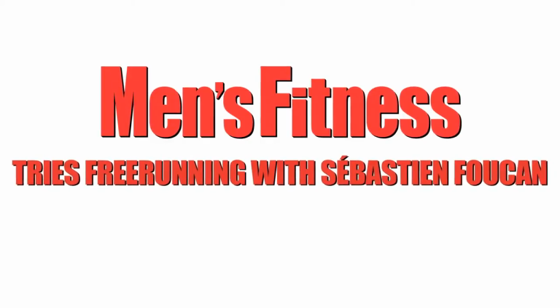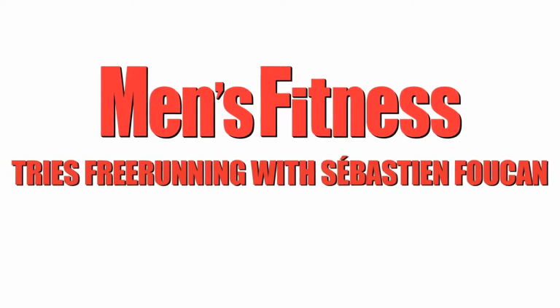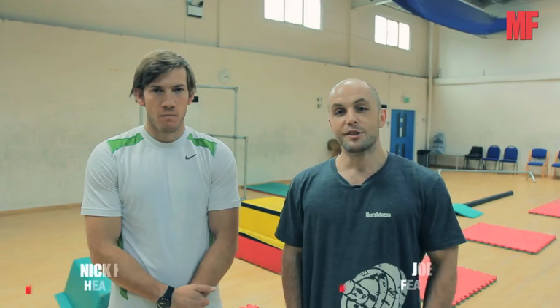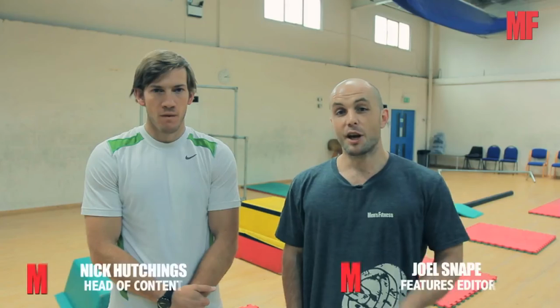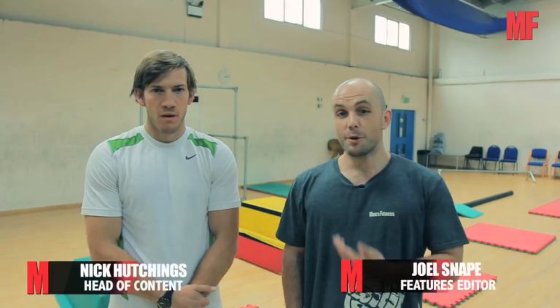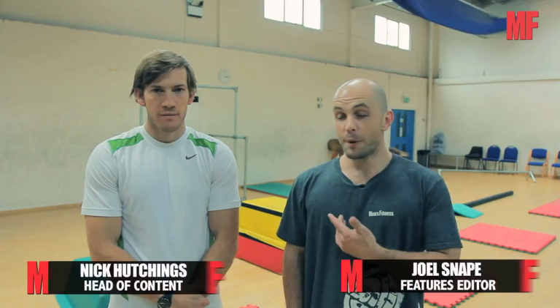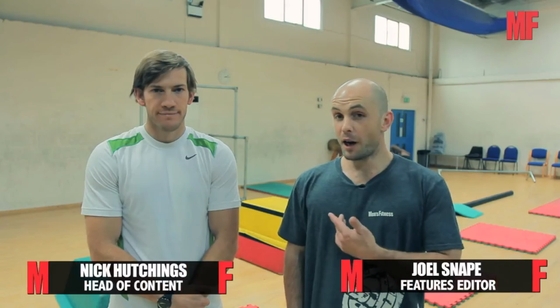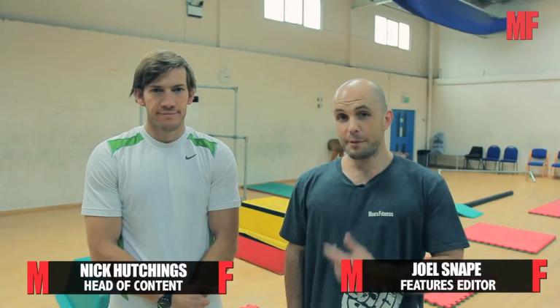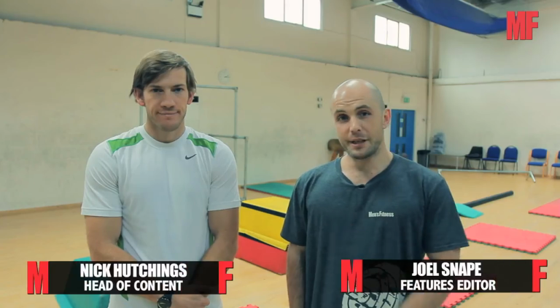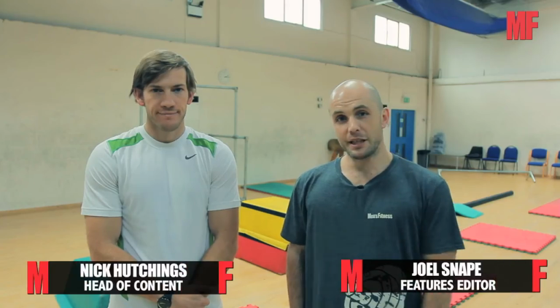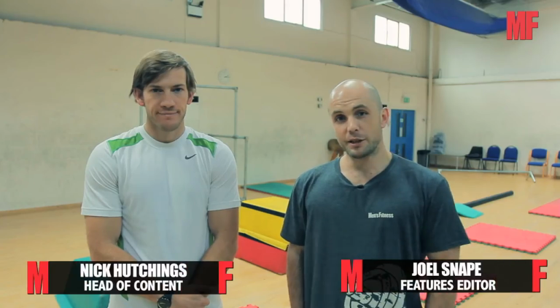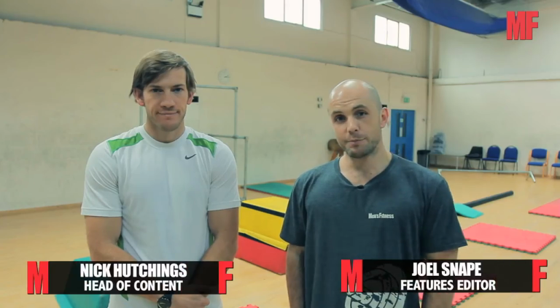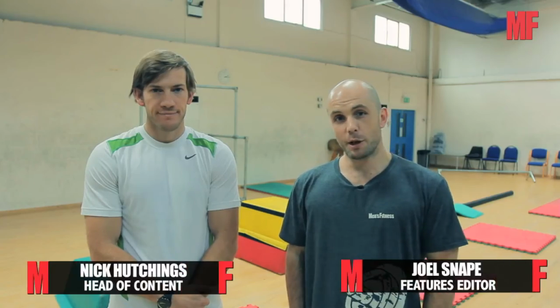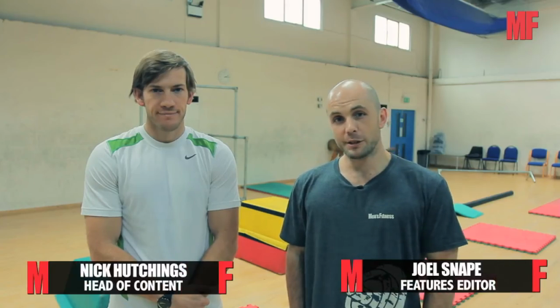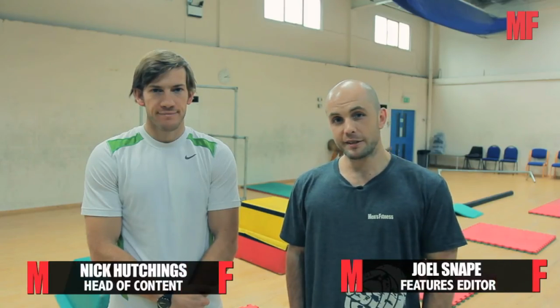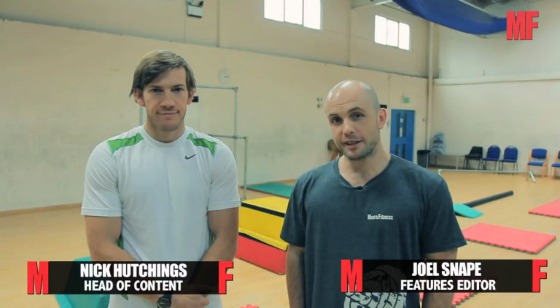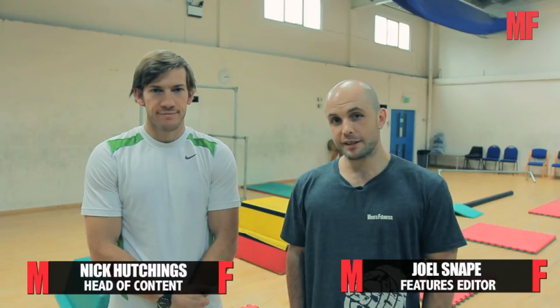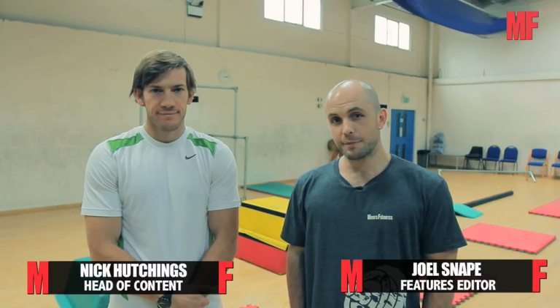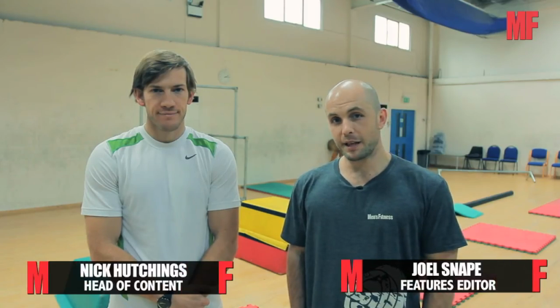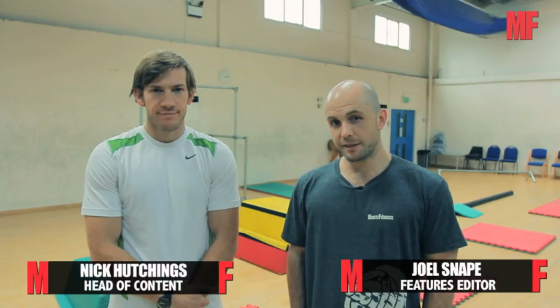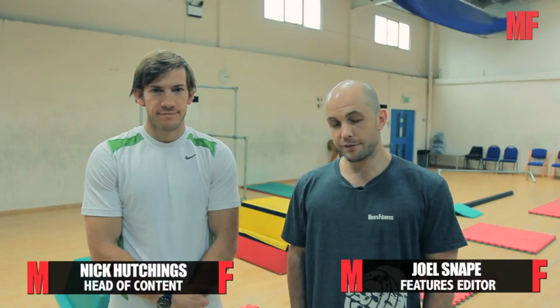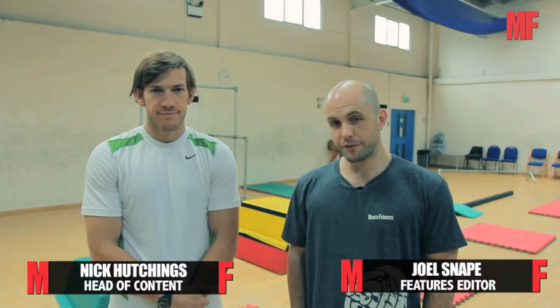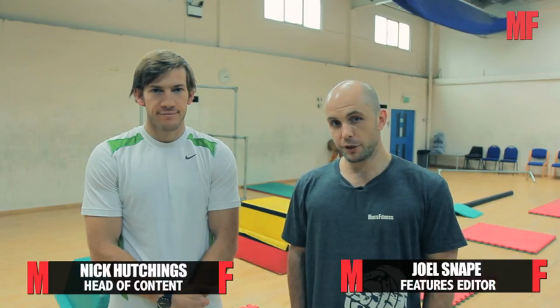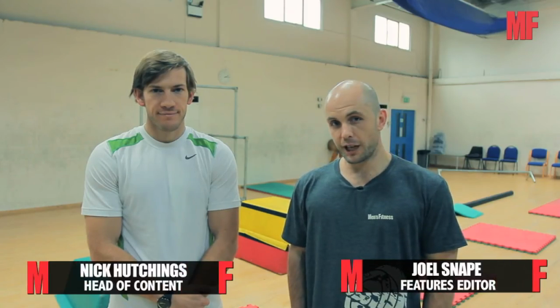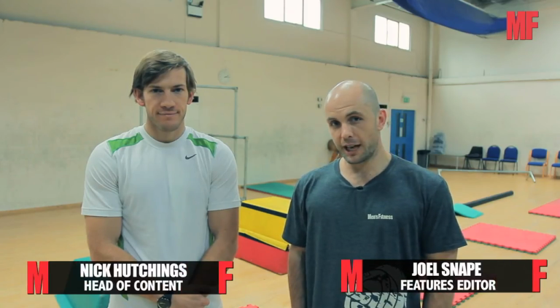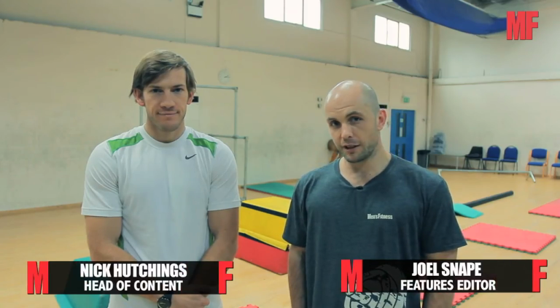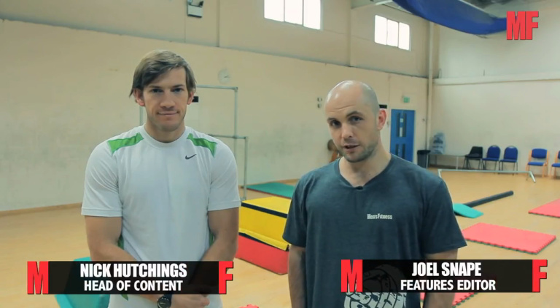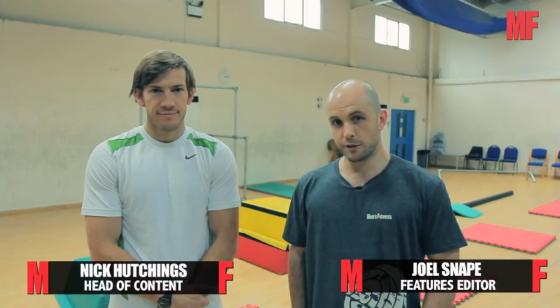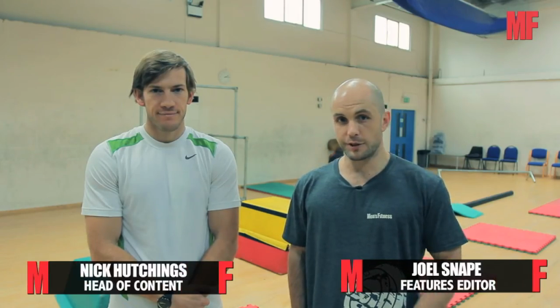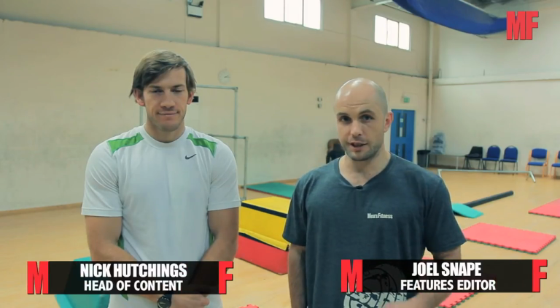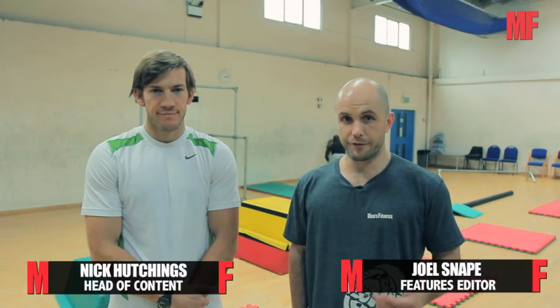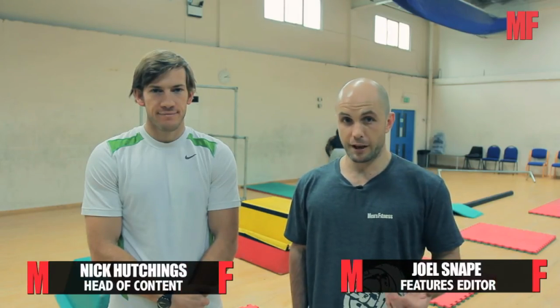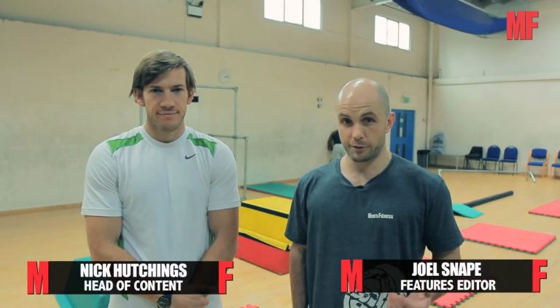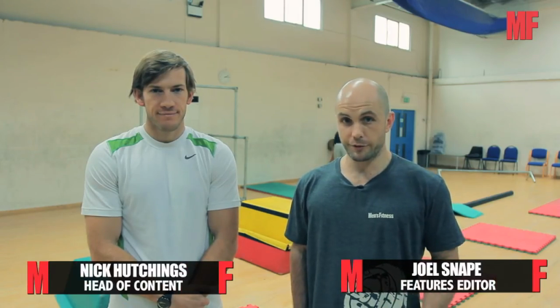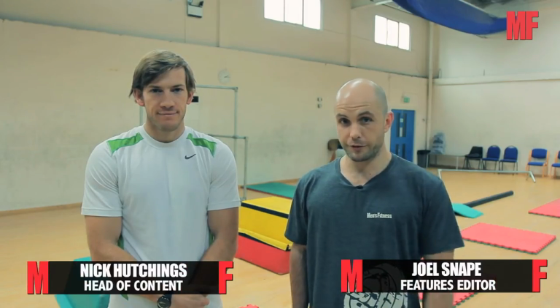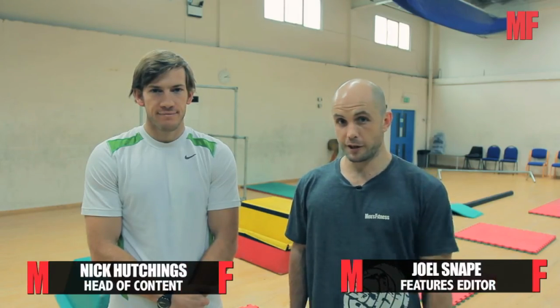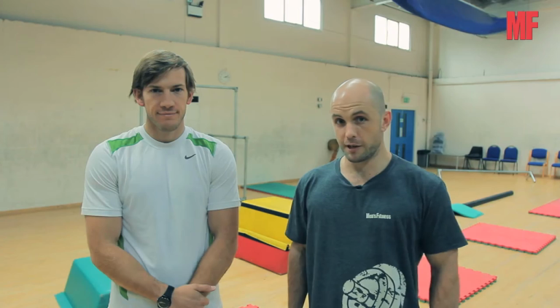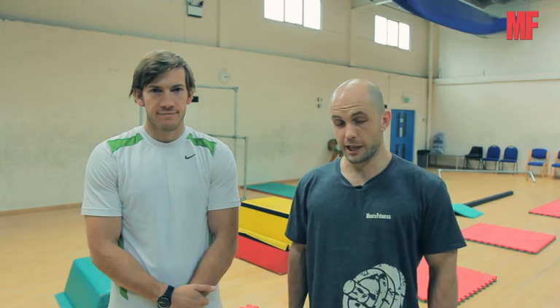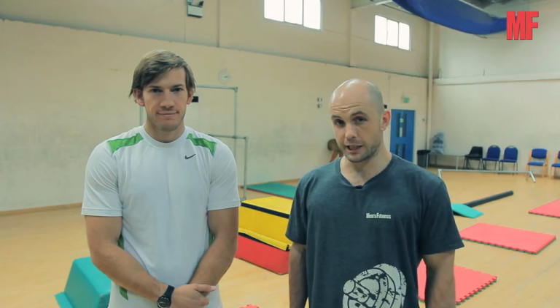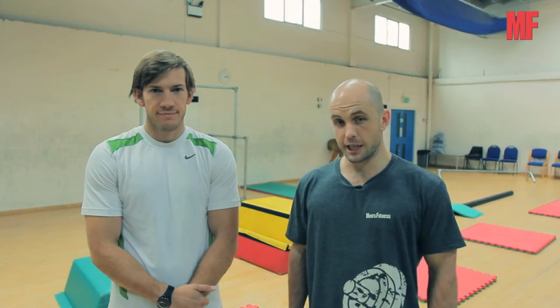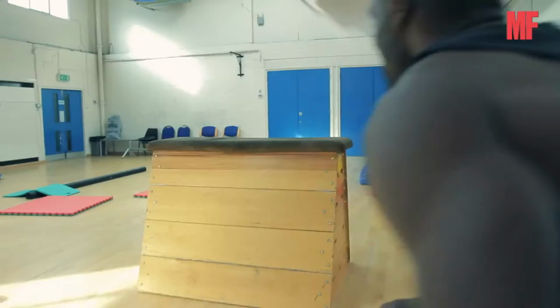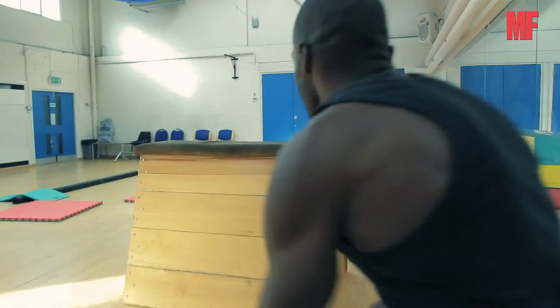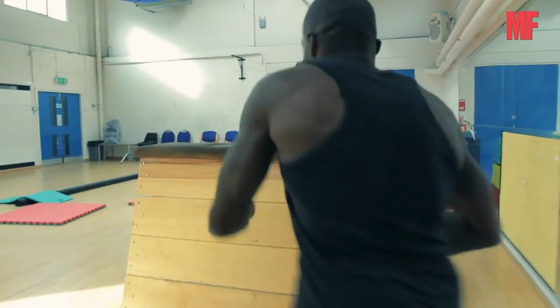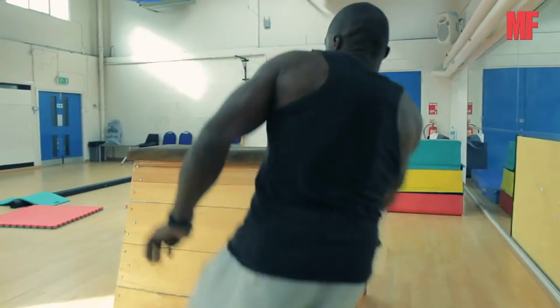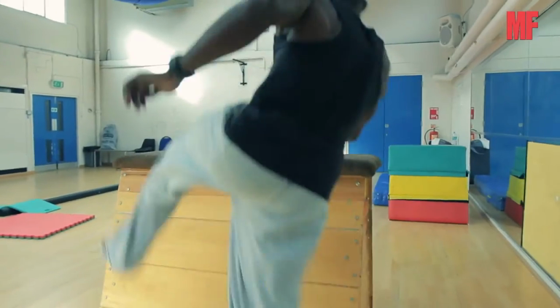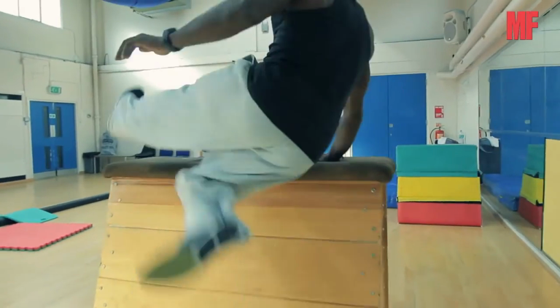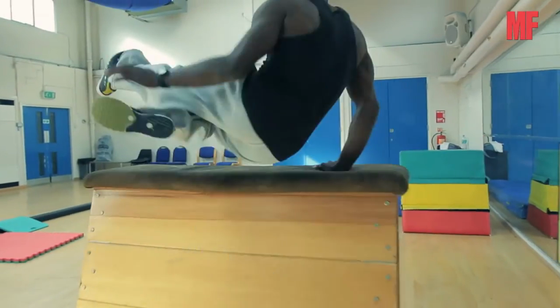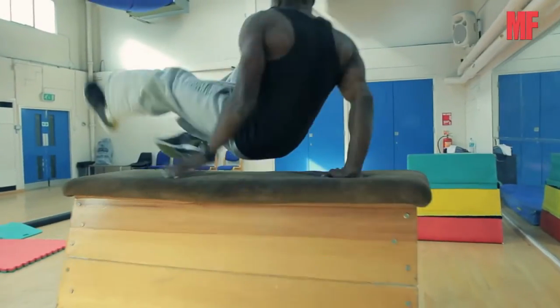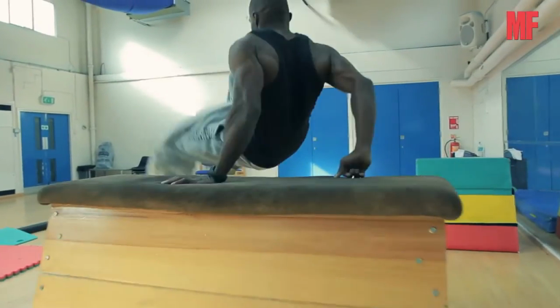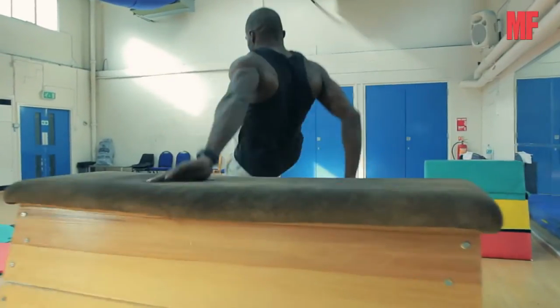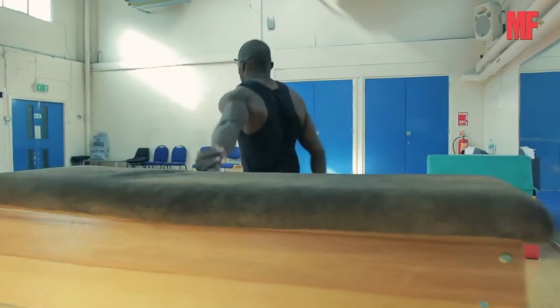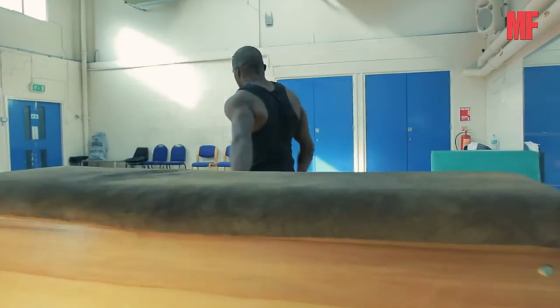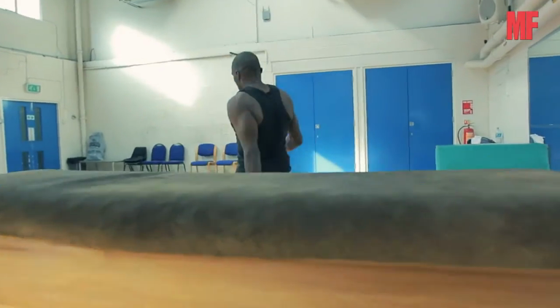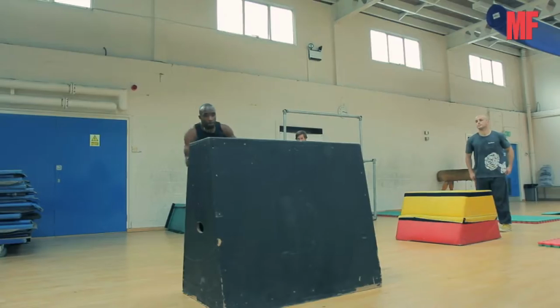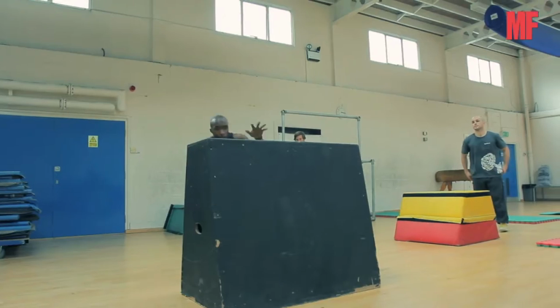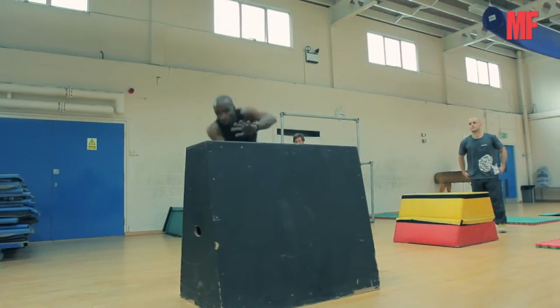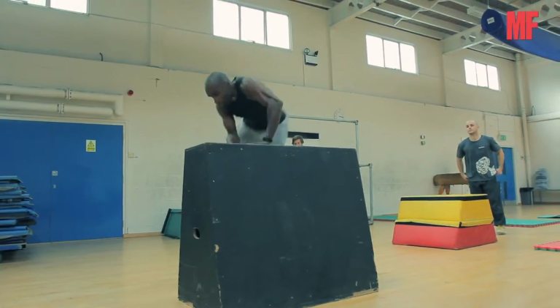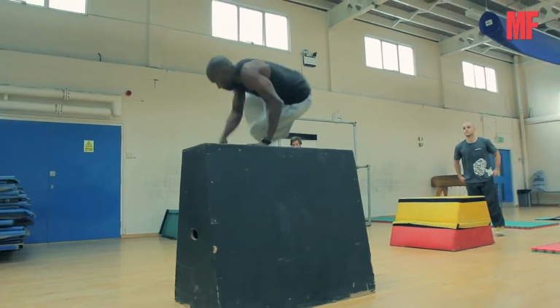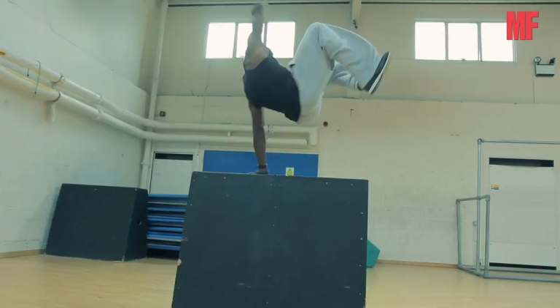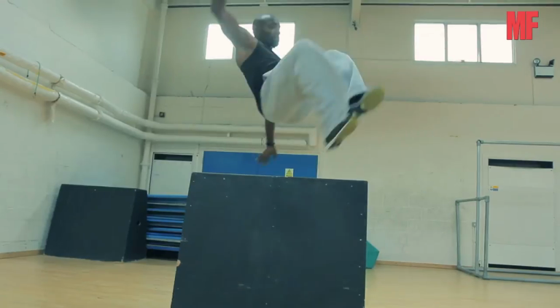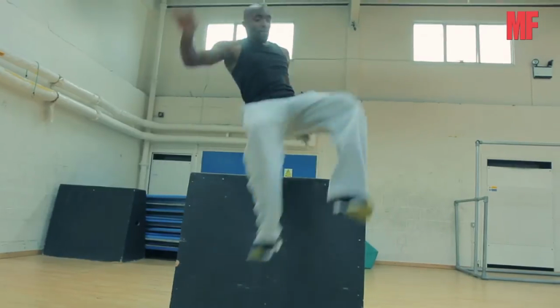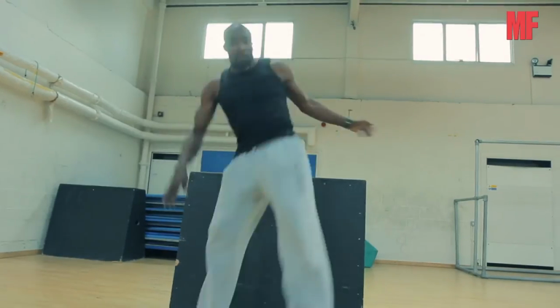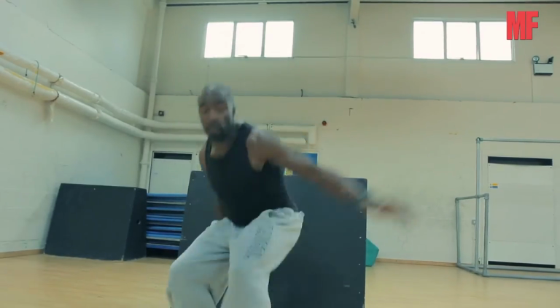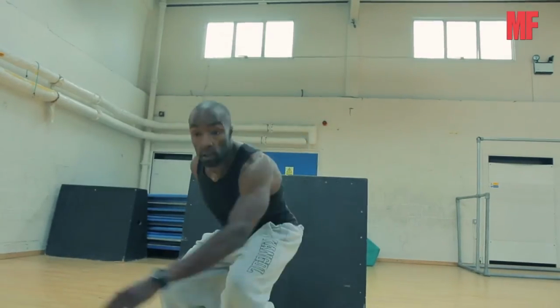So behind me you can probably see Sebastian Foucan, who's the founder of free running. We're gonna try a beginner's class today, so let's see how that goes.